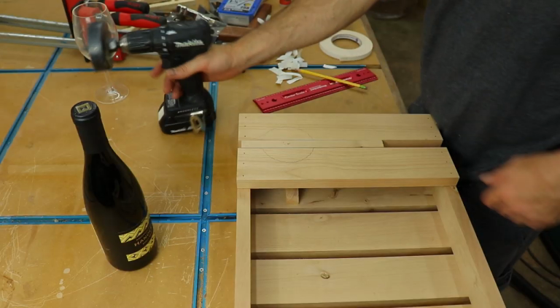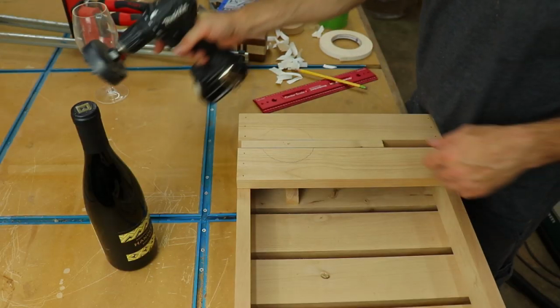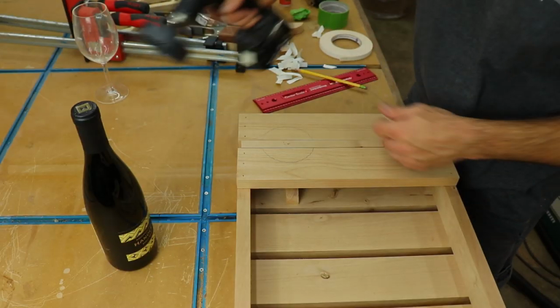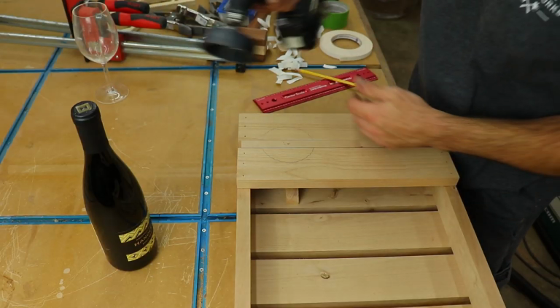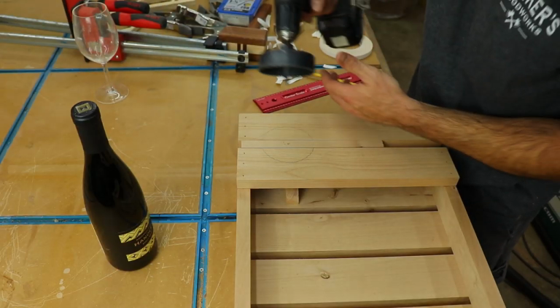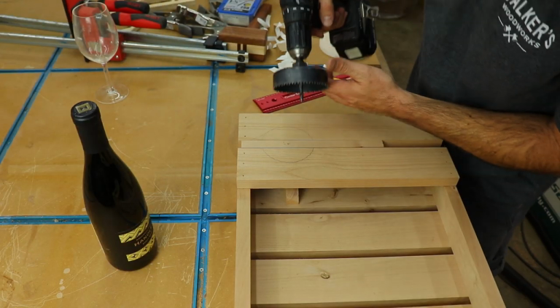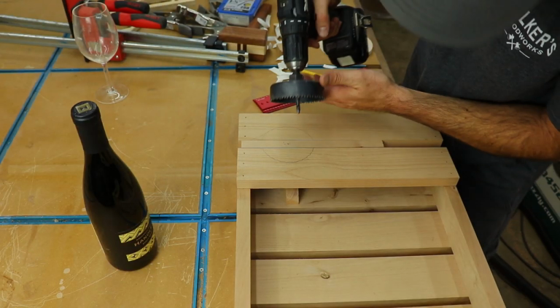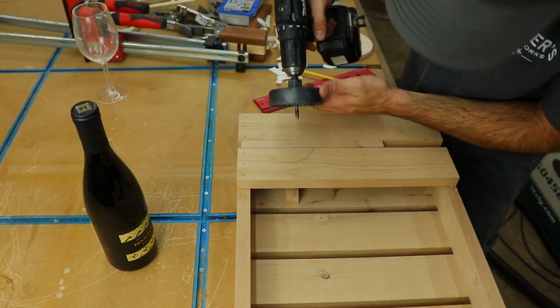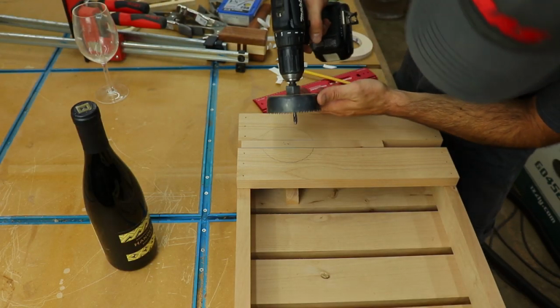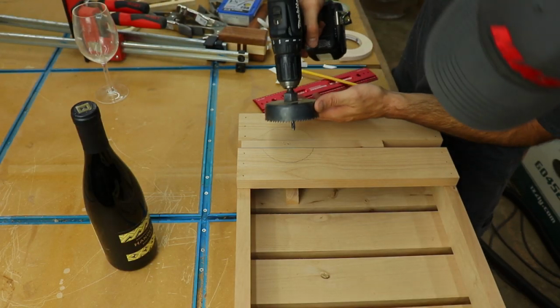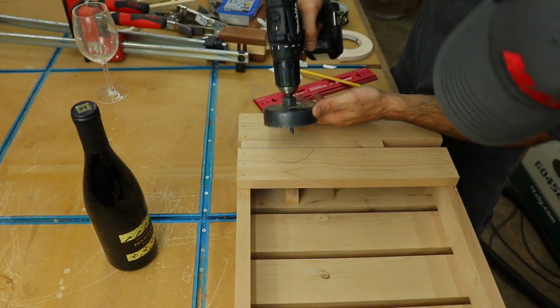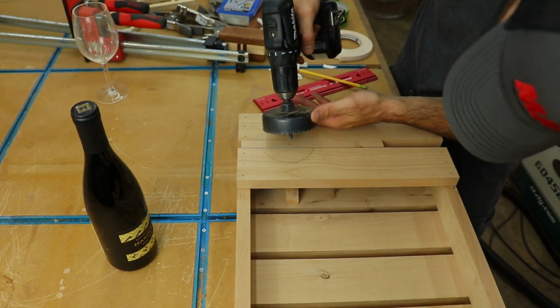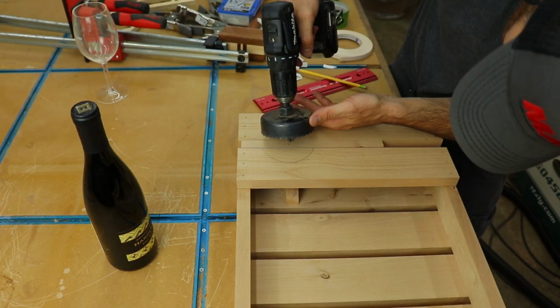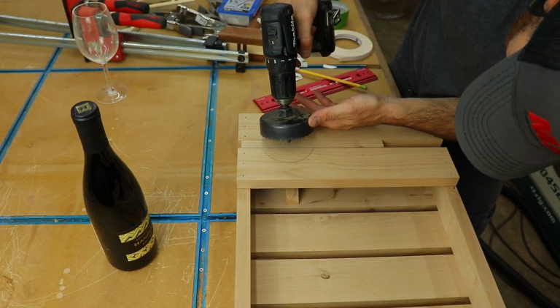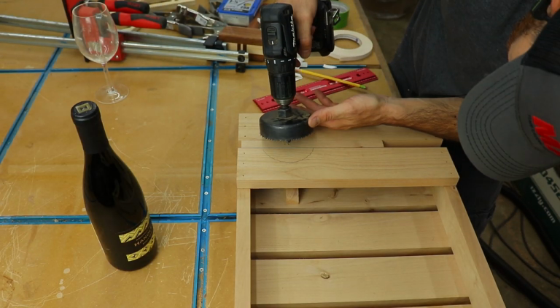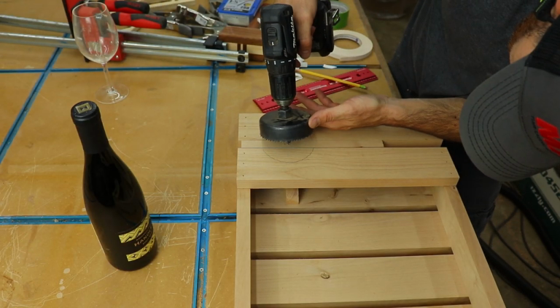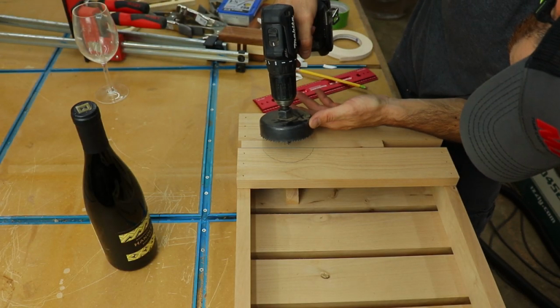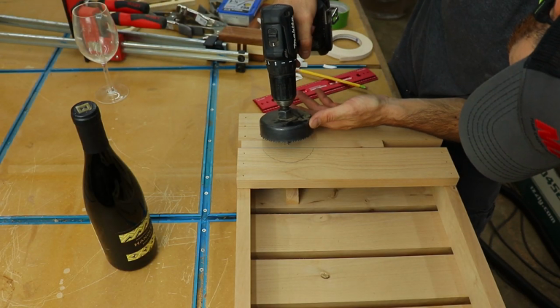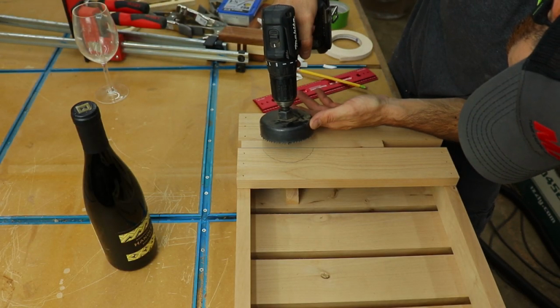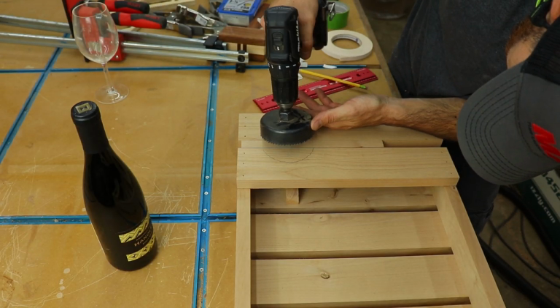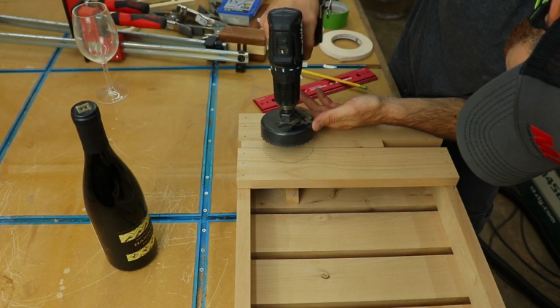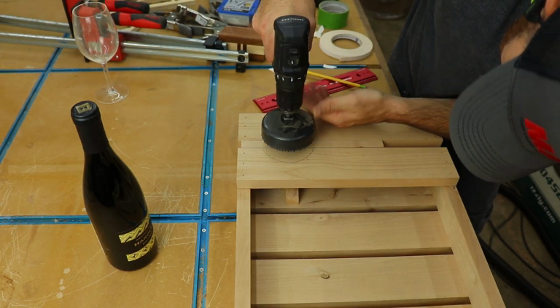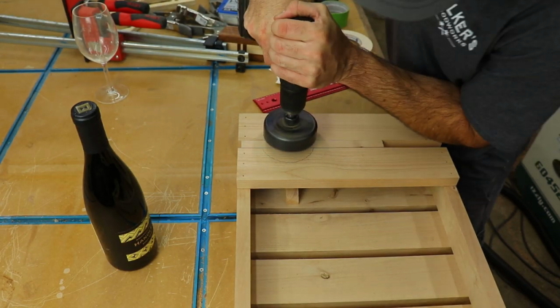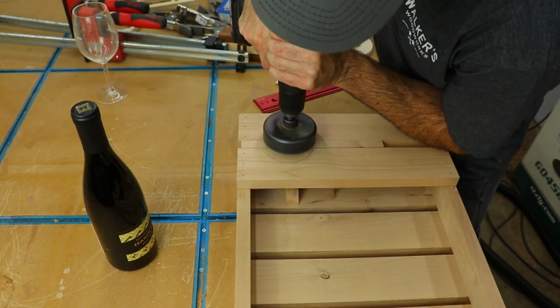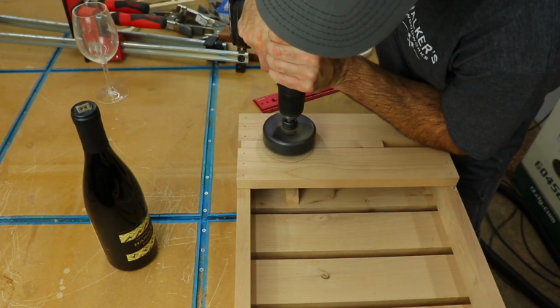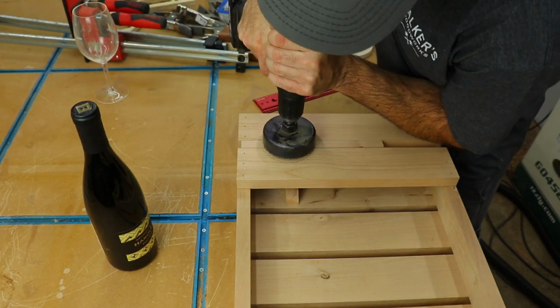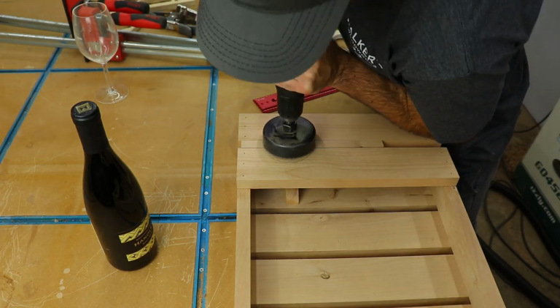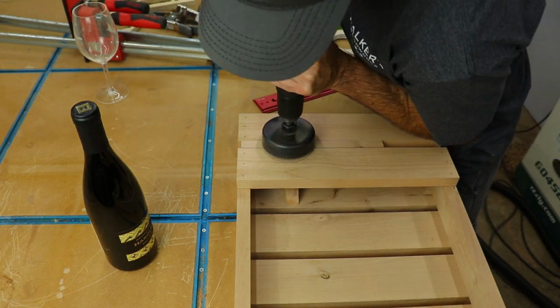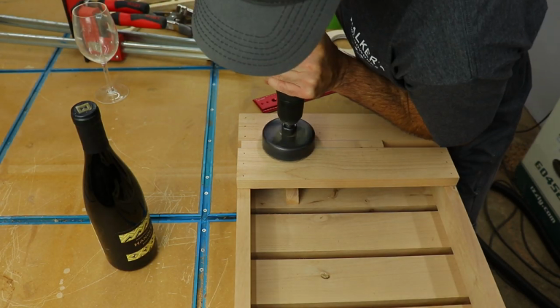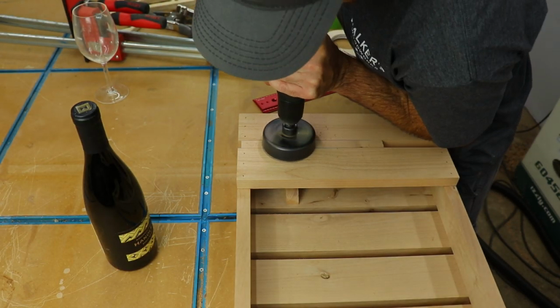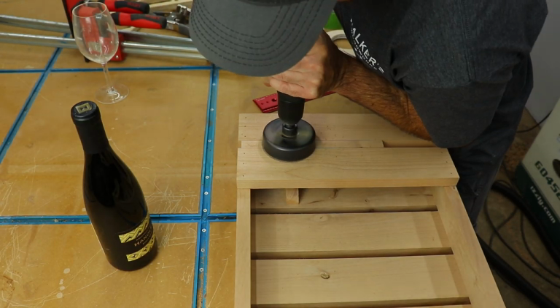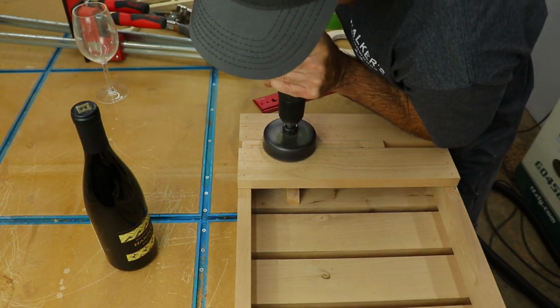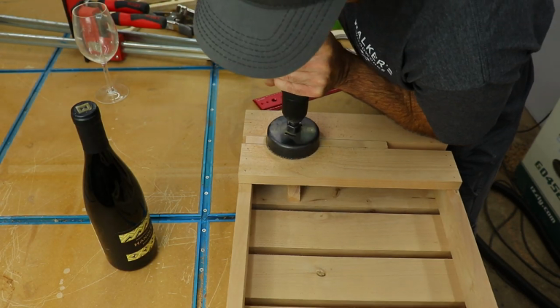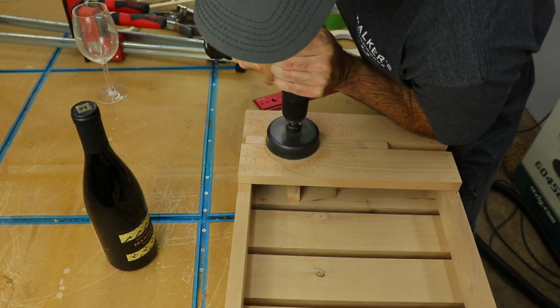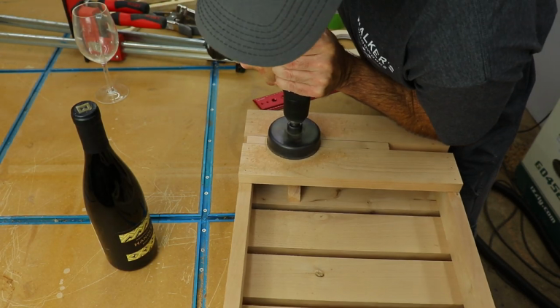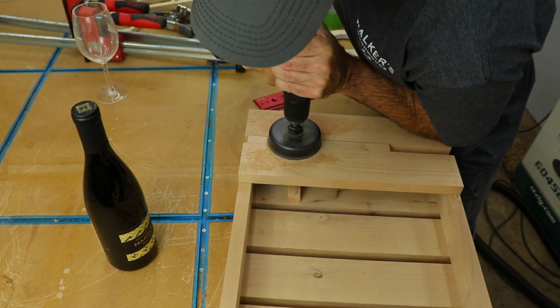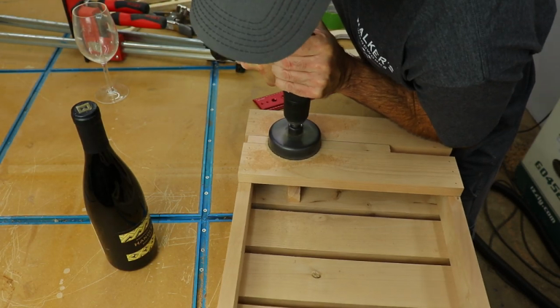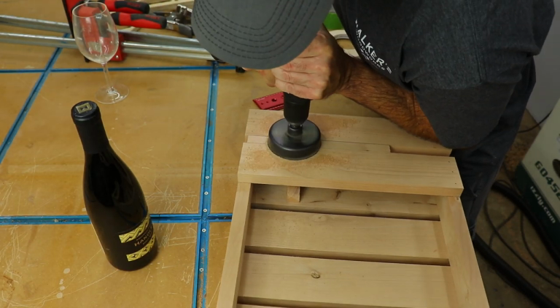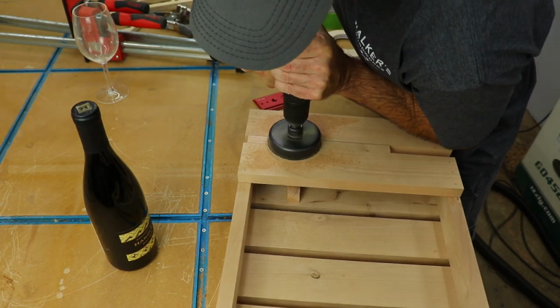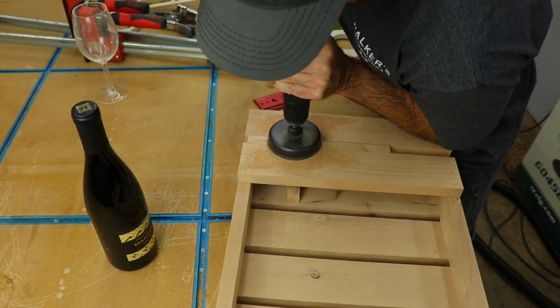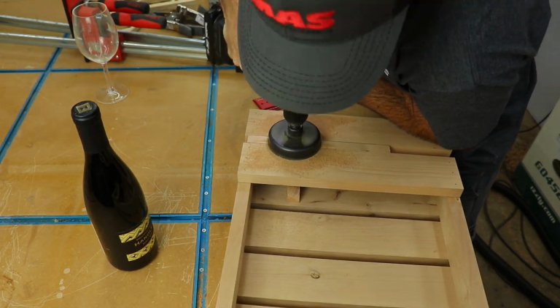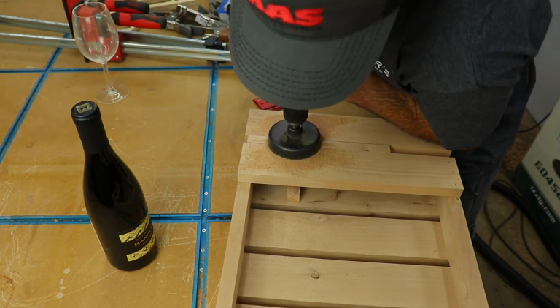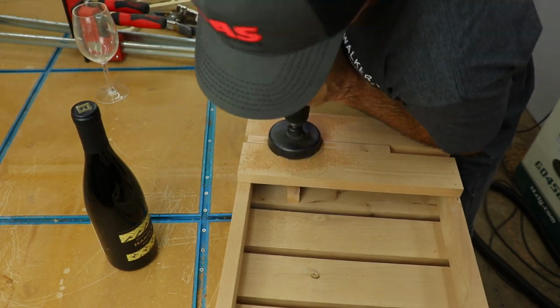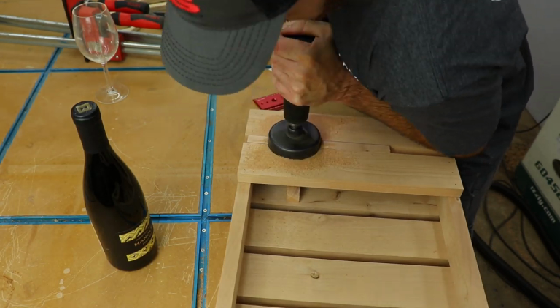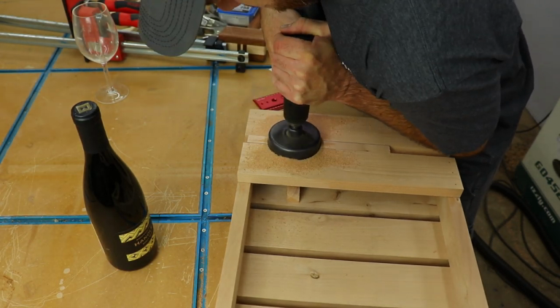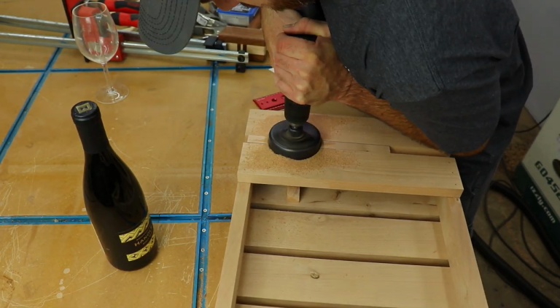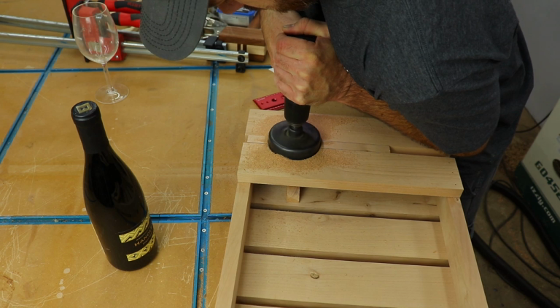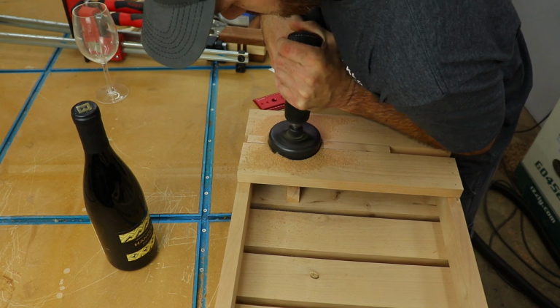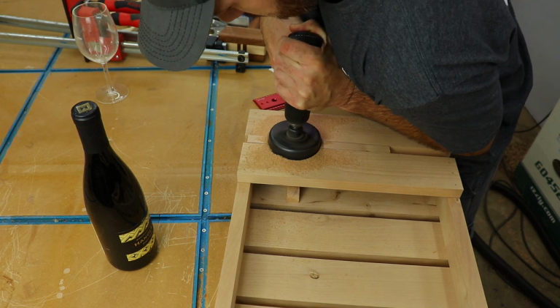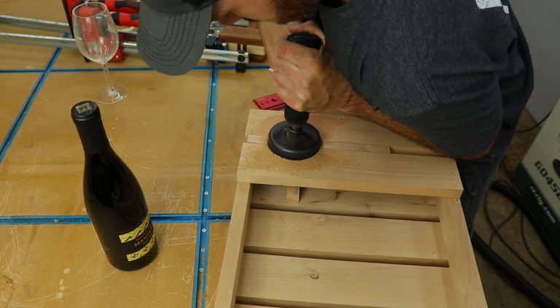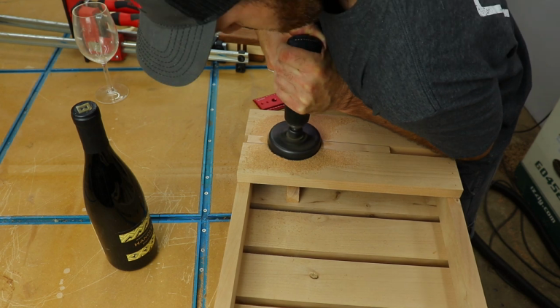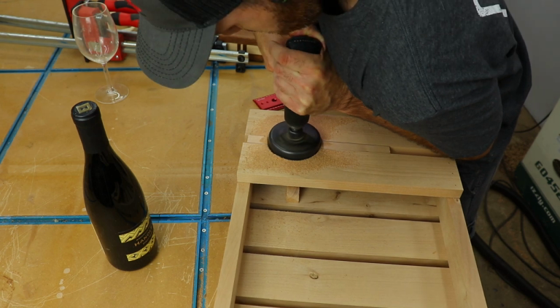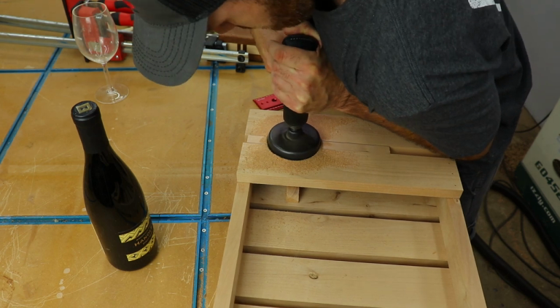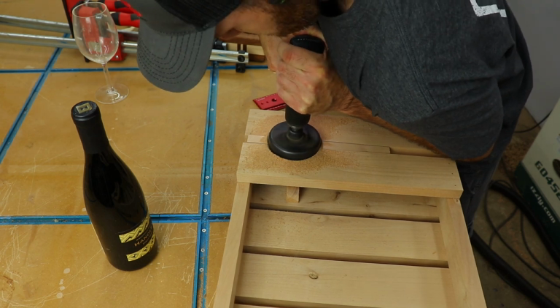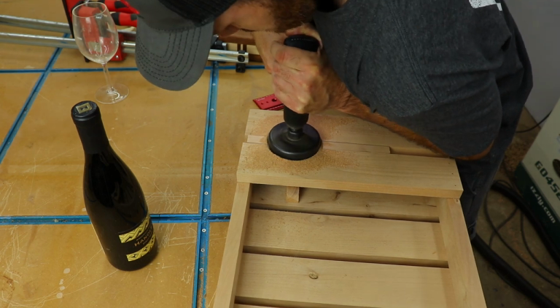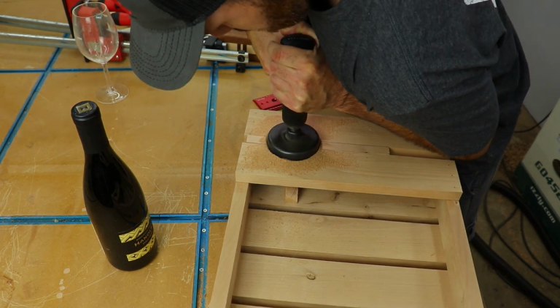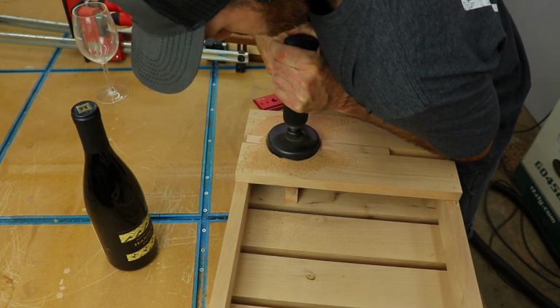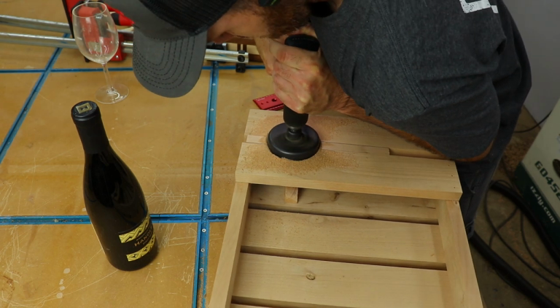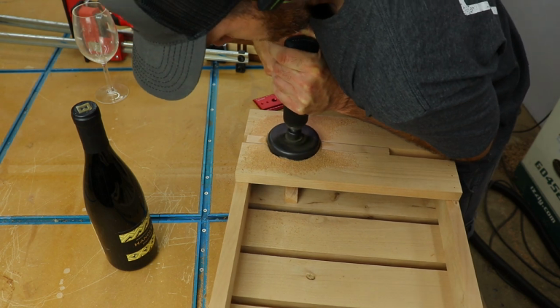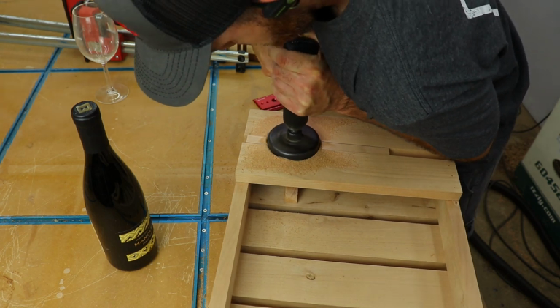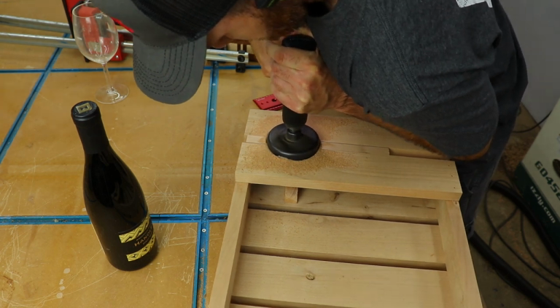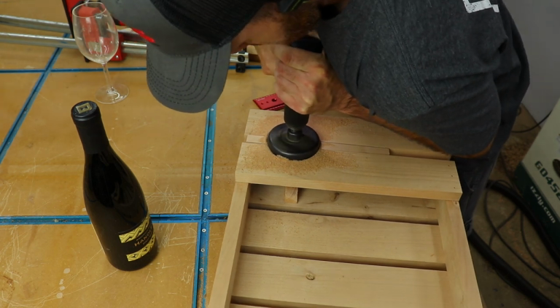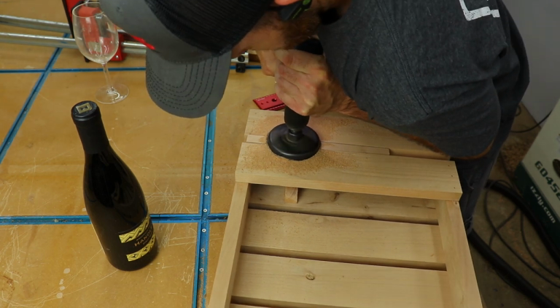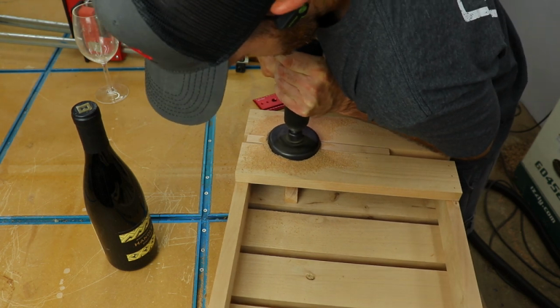I repeated the same process on the other side, but this time I put a support underneath the scrap, and it made it a lot more stable.